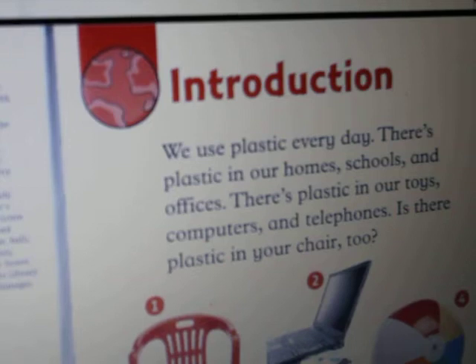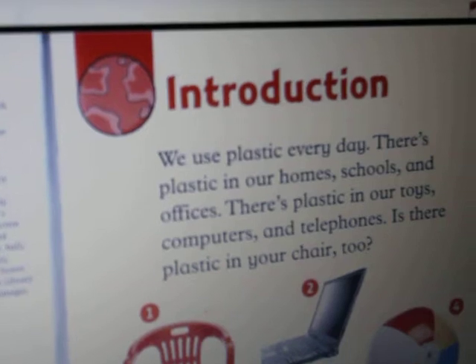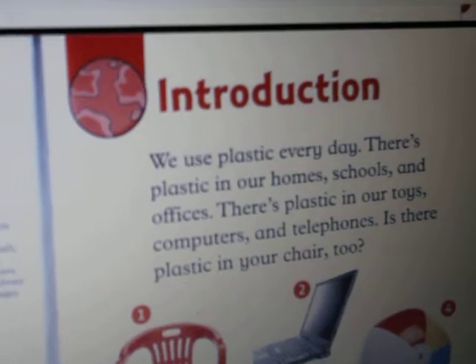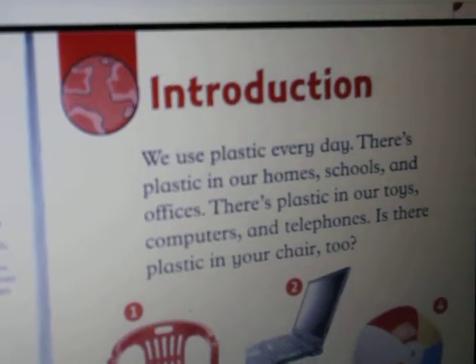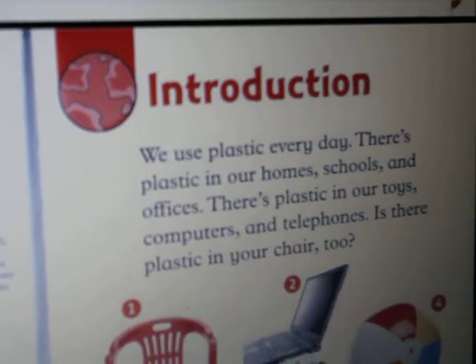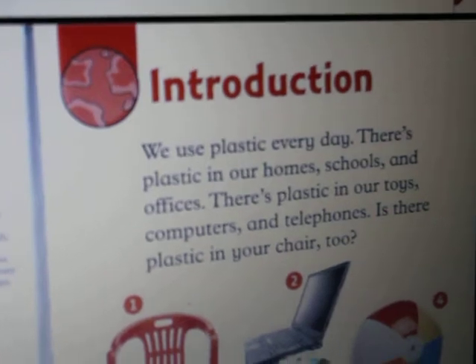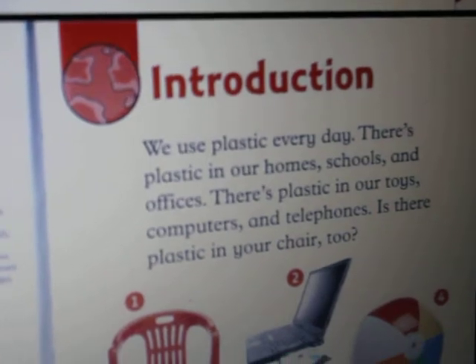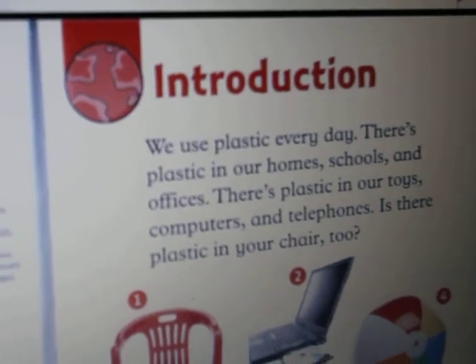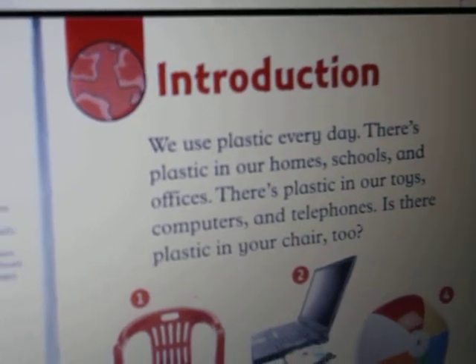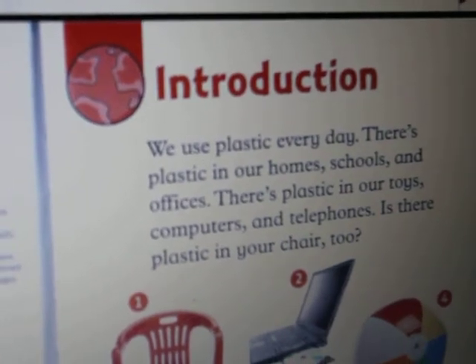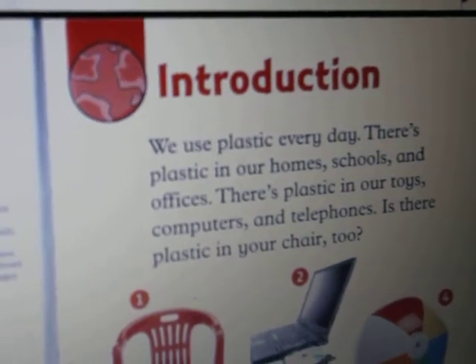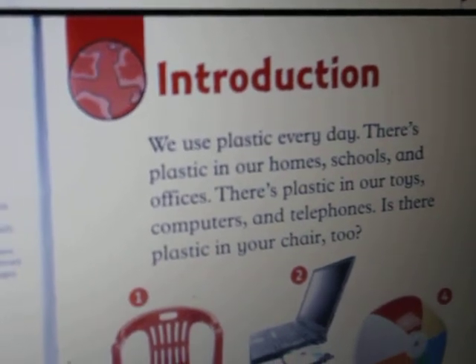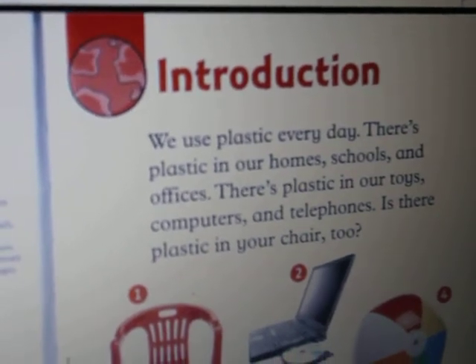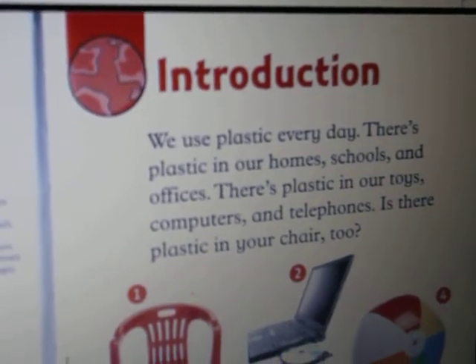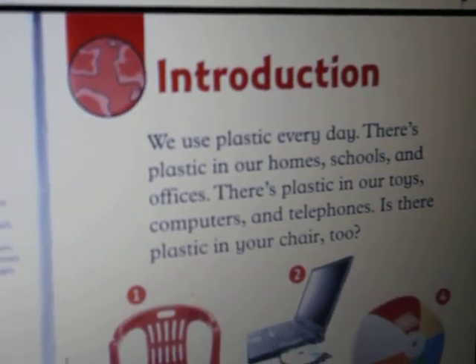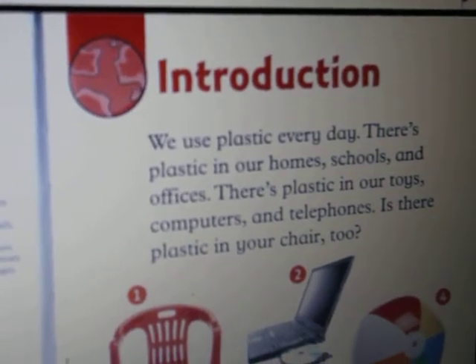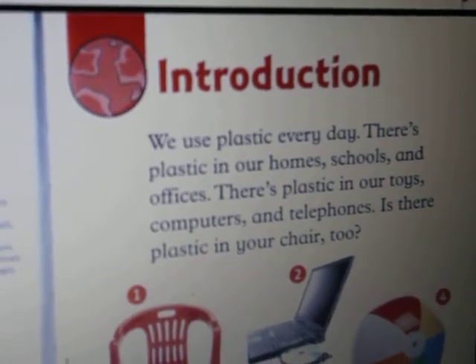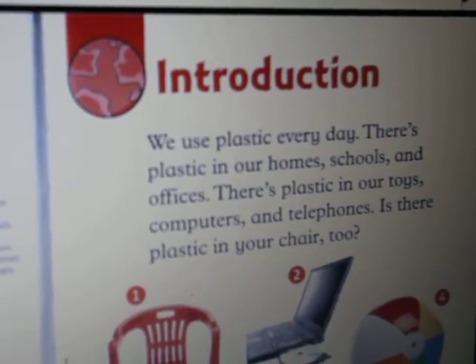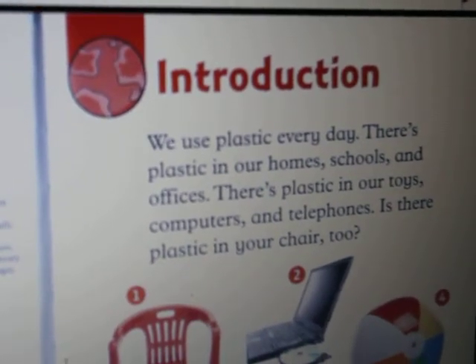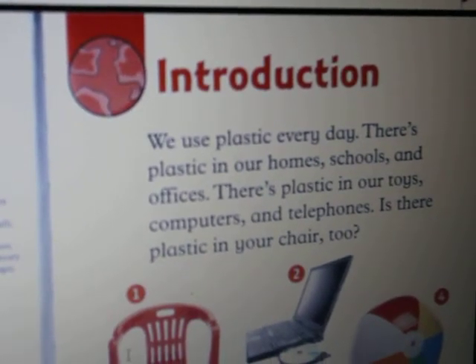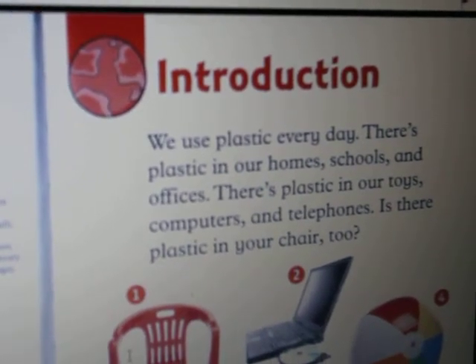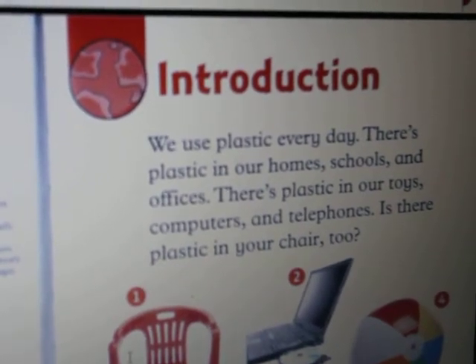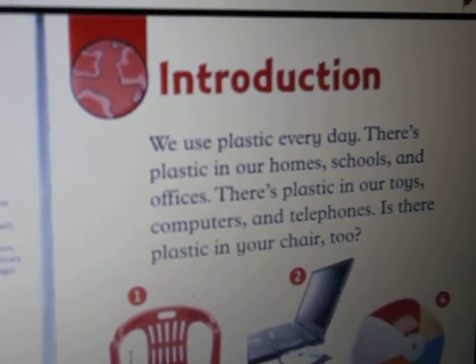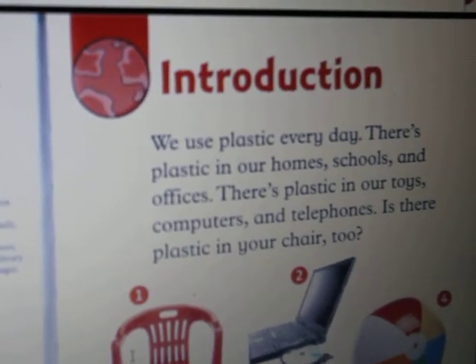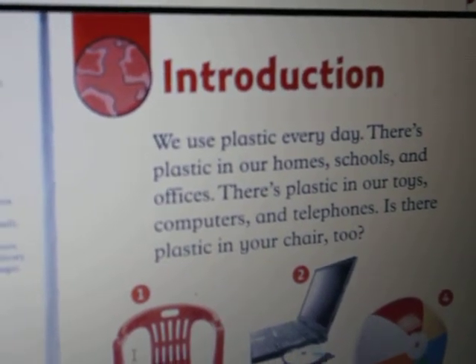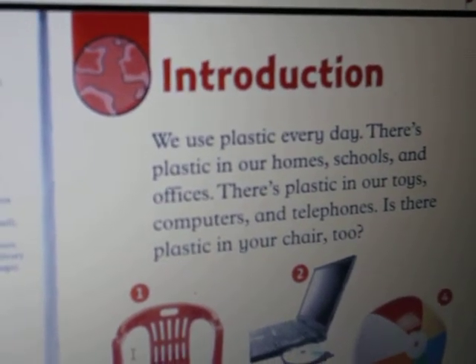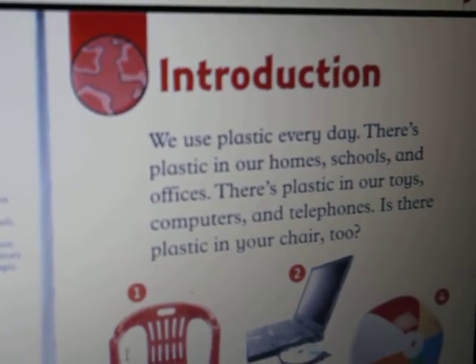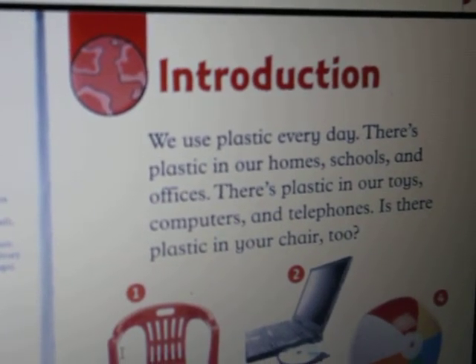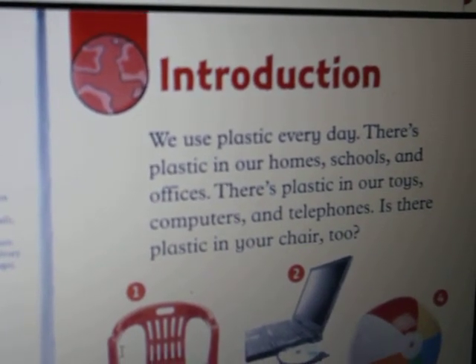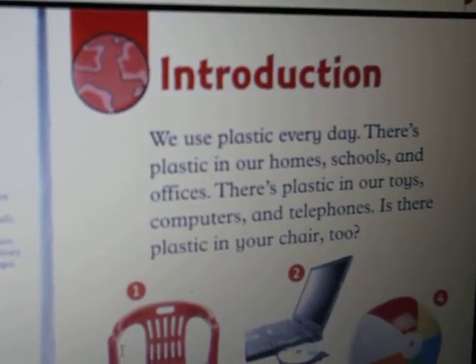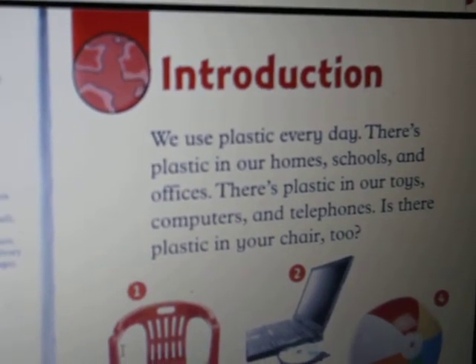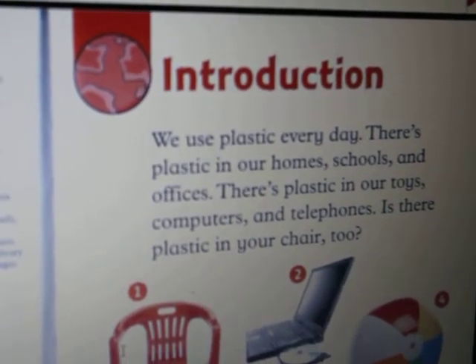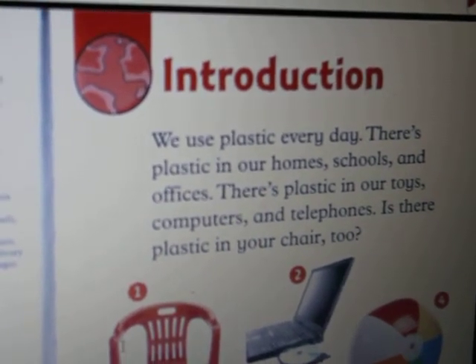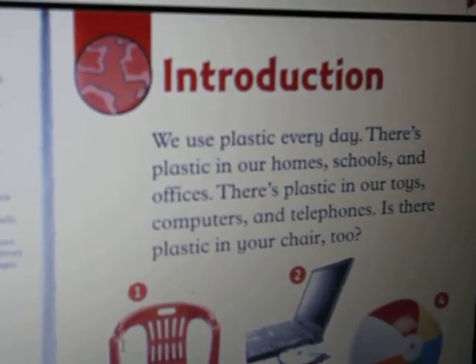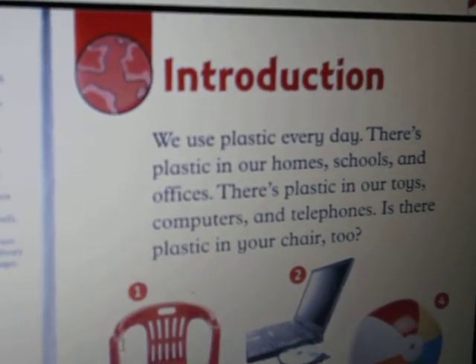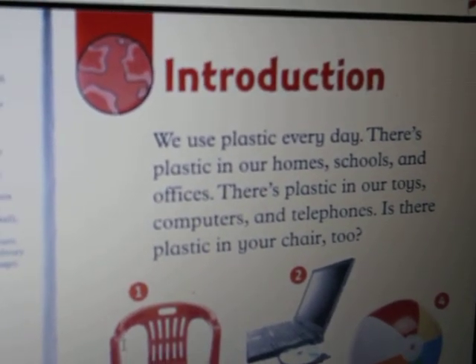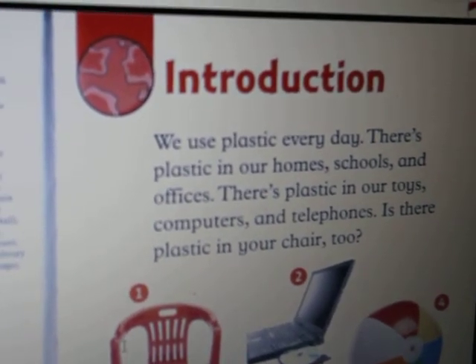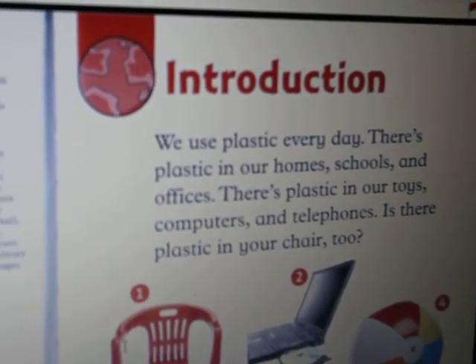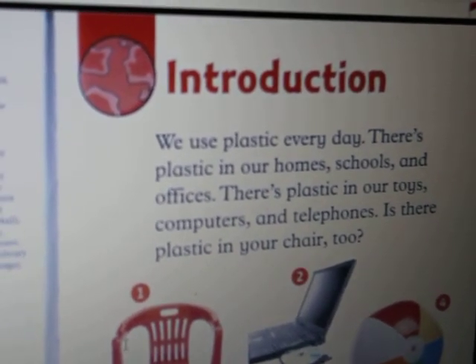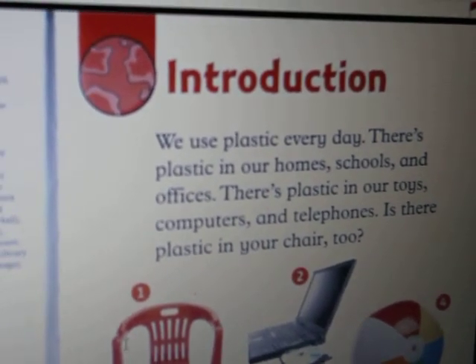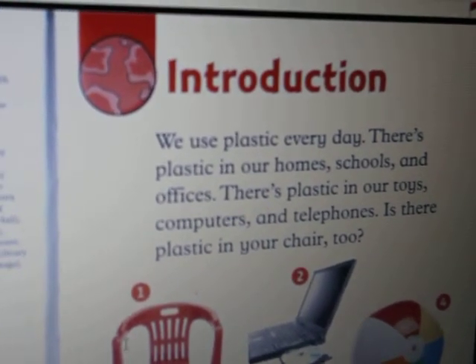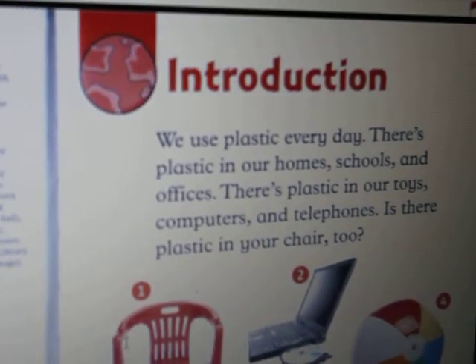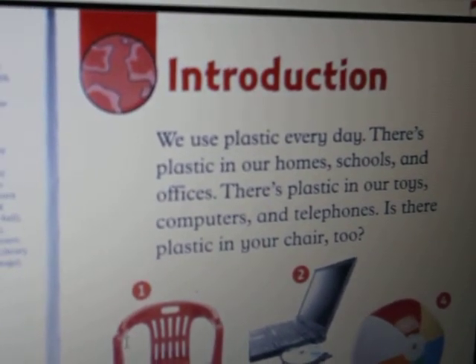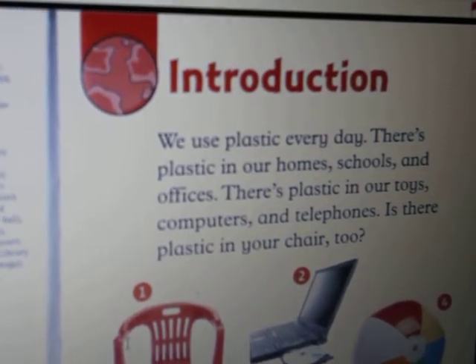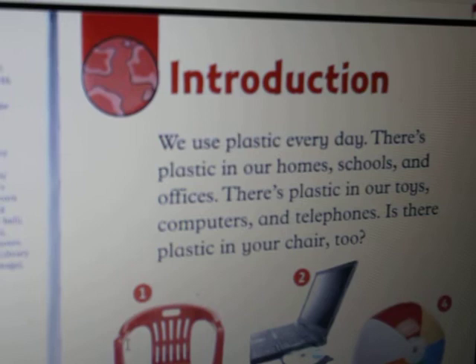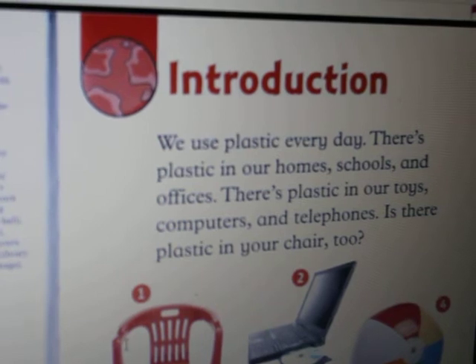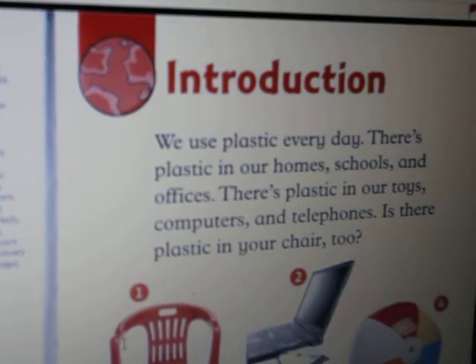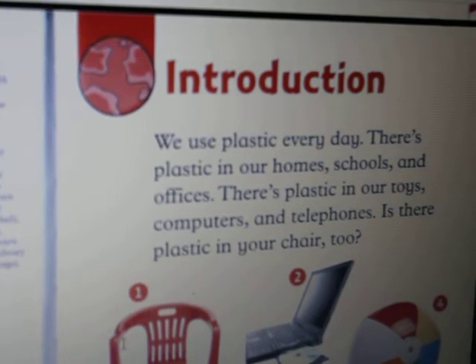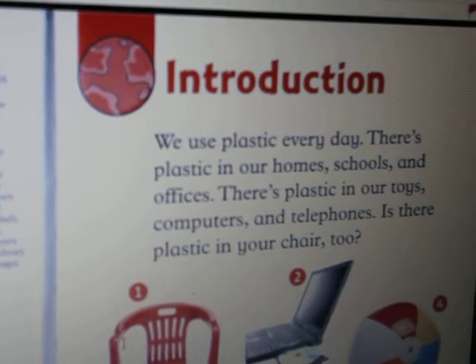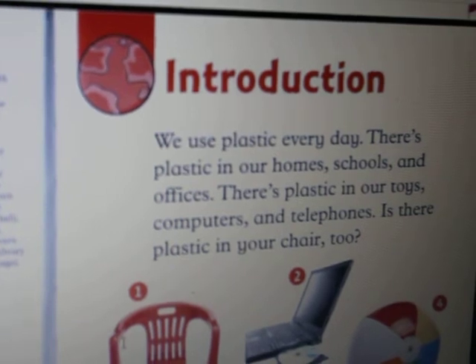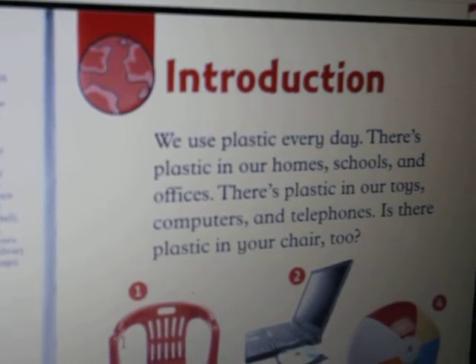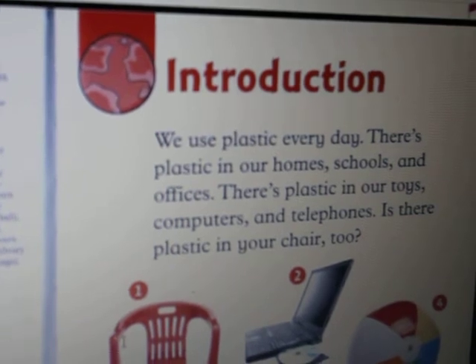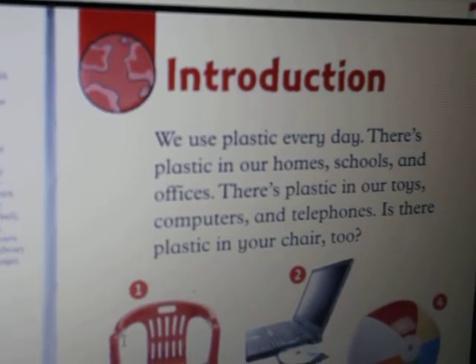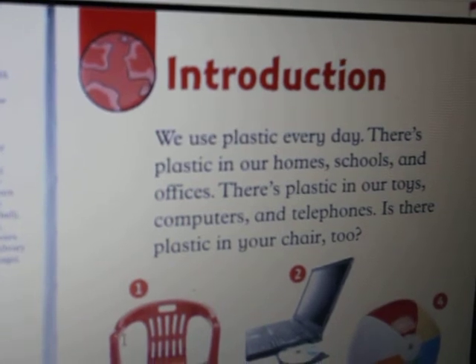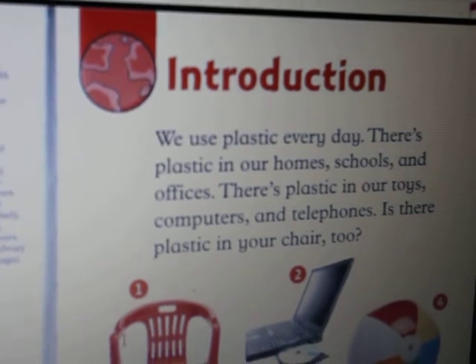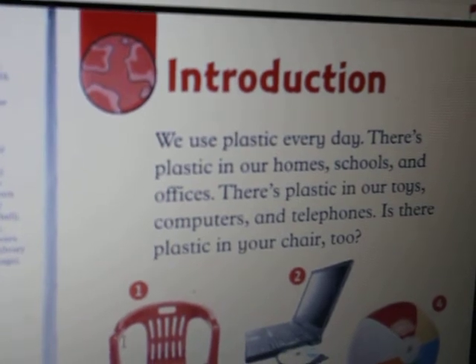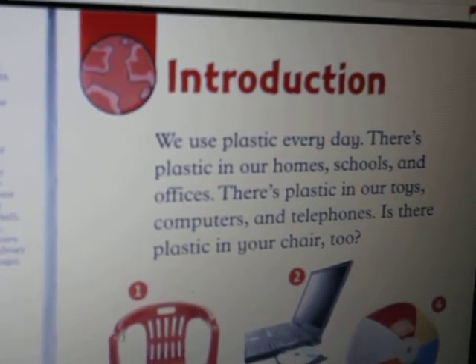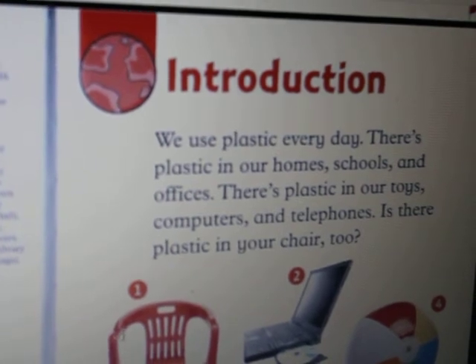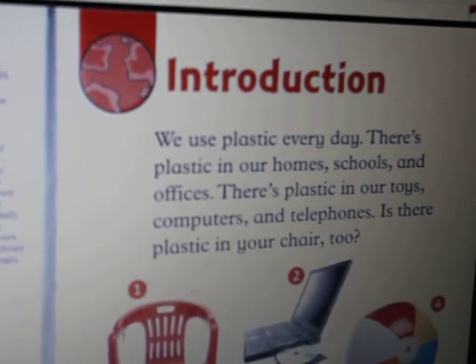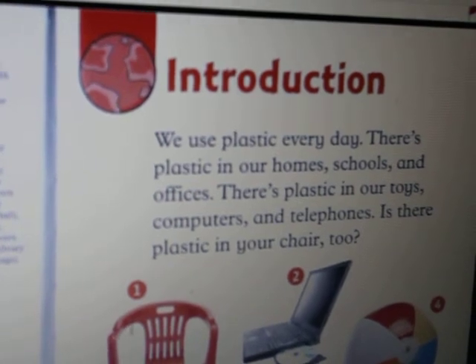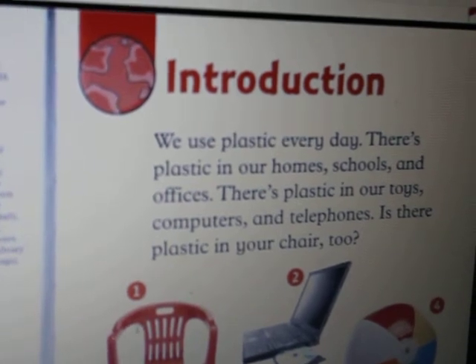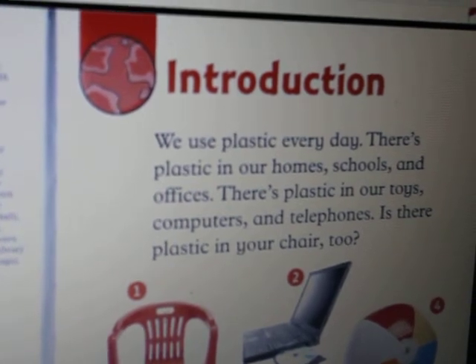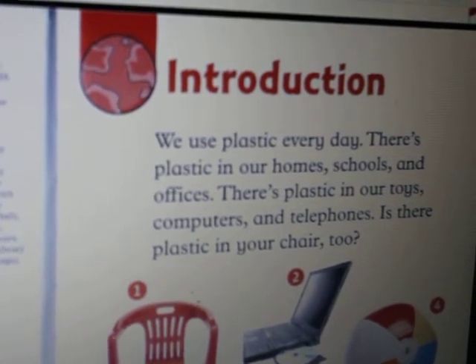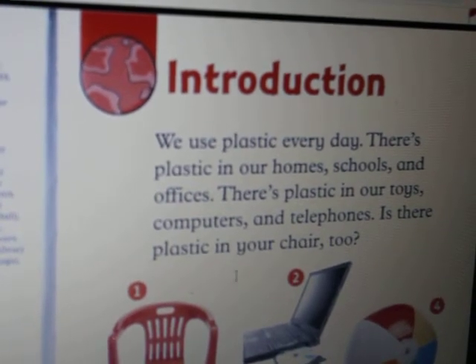Hello everyone, my name is Scuon. Today I would like to do my reading challenge week 18. Let's do it.